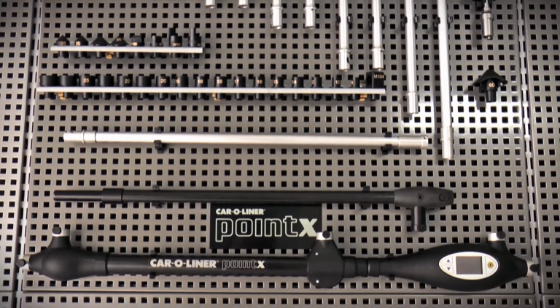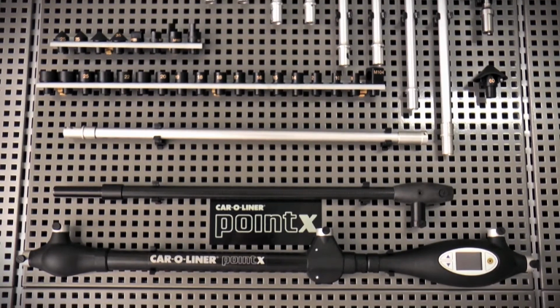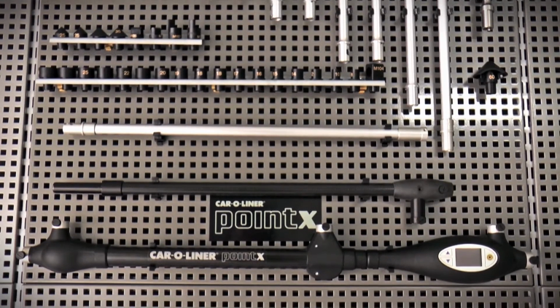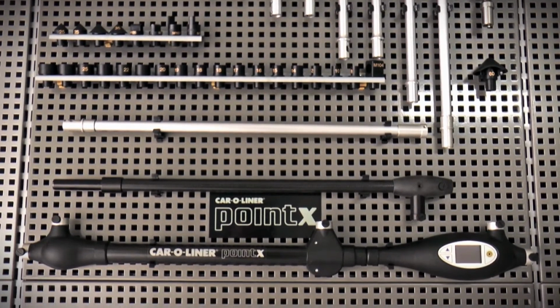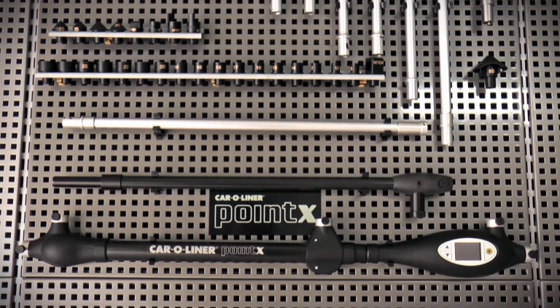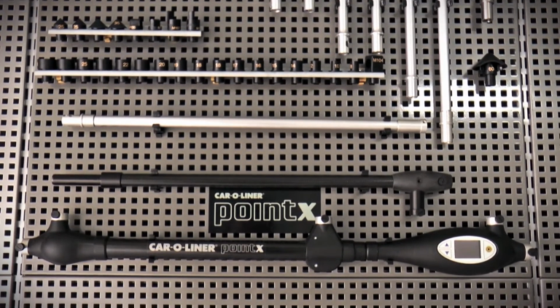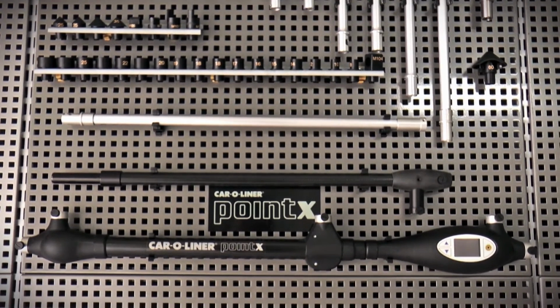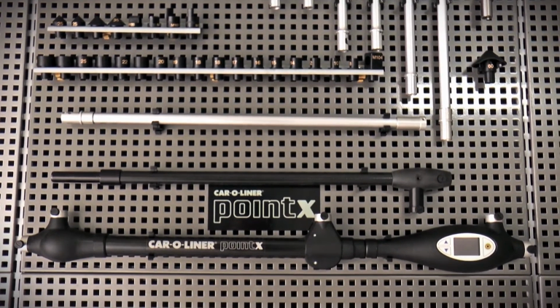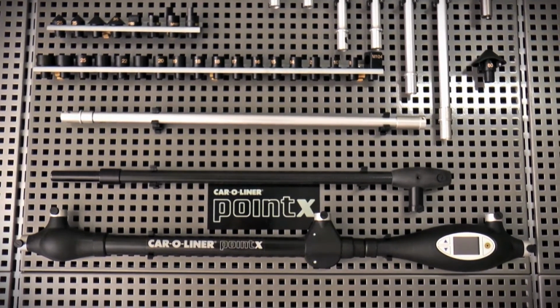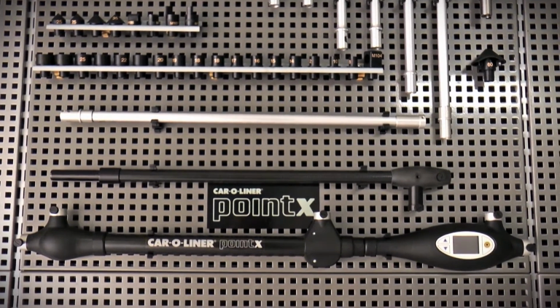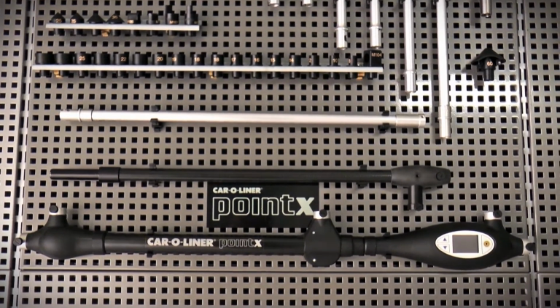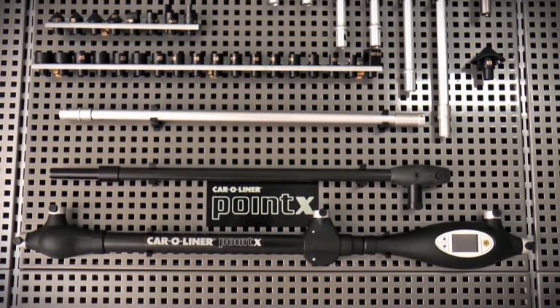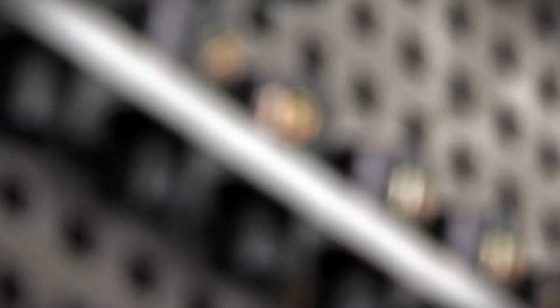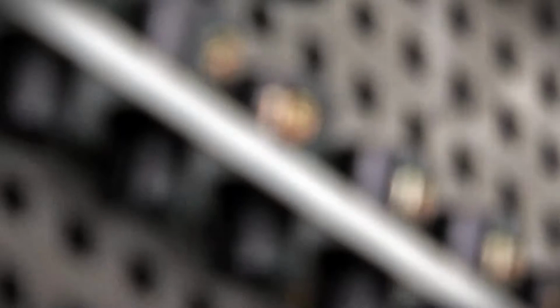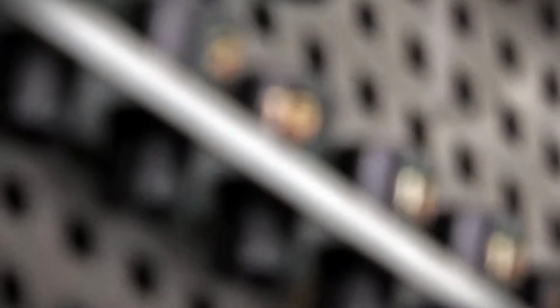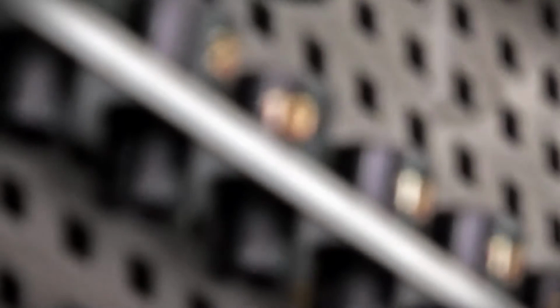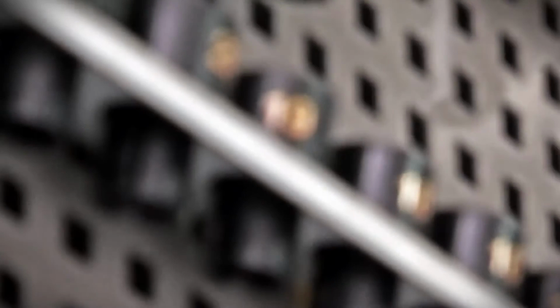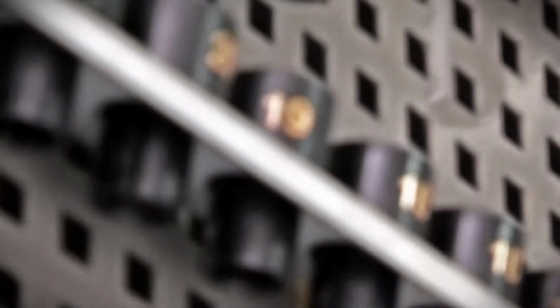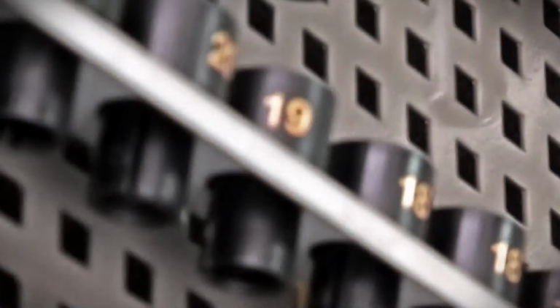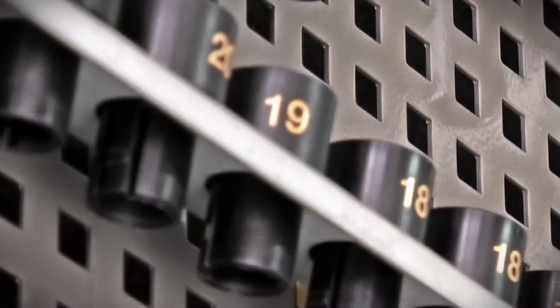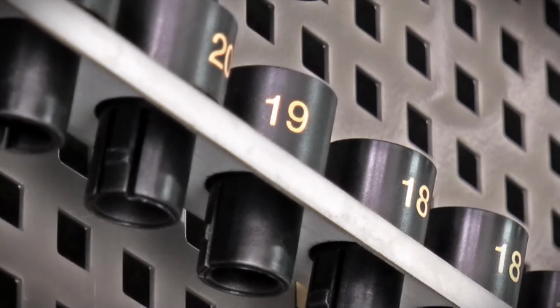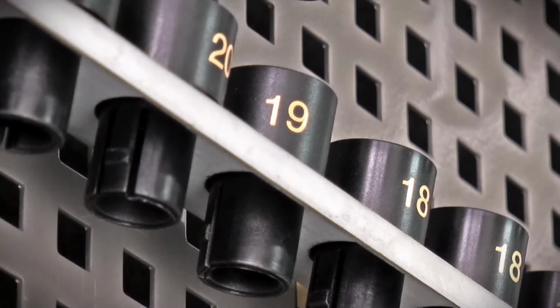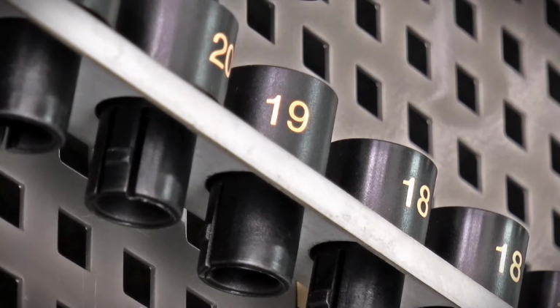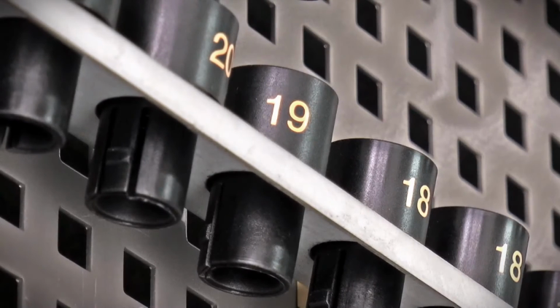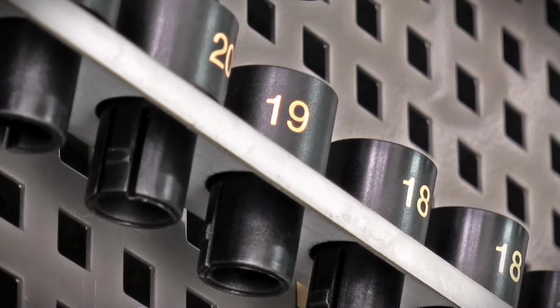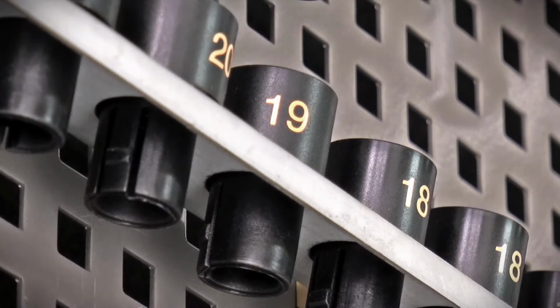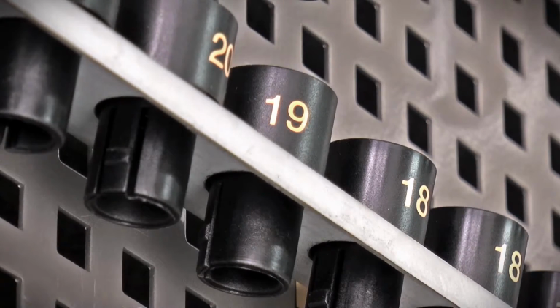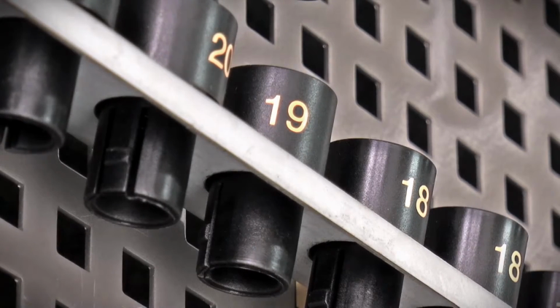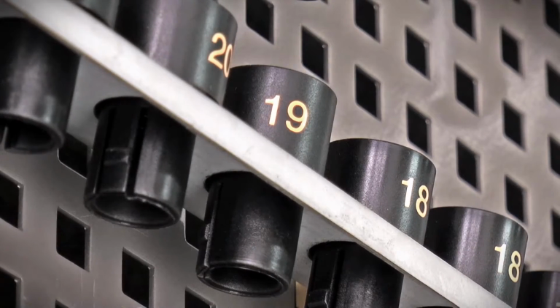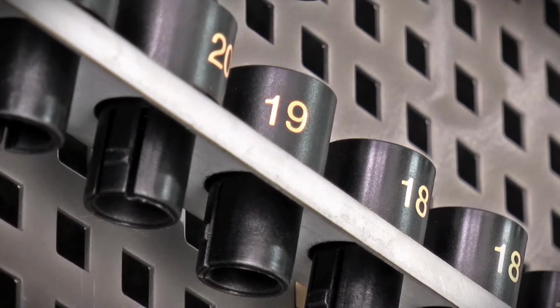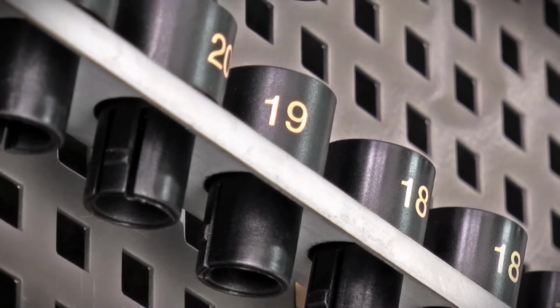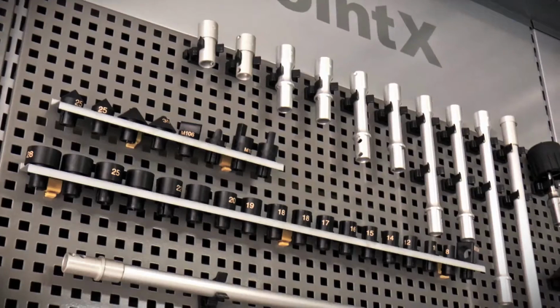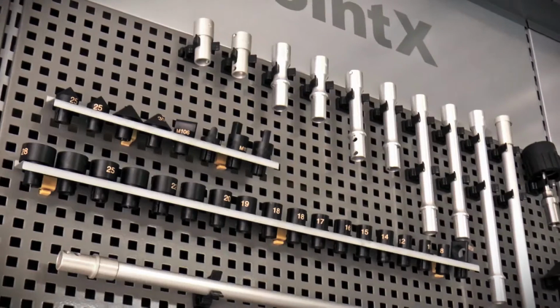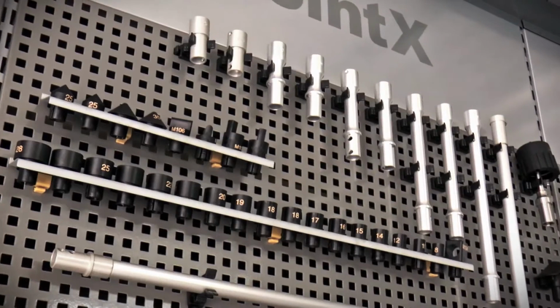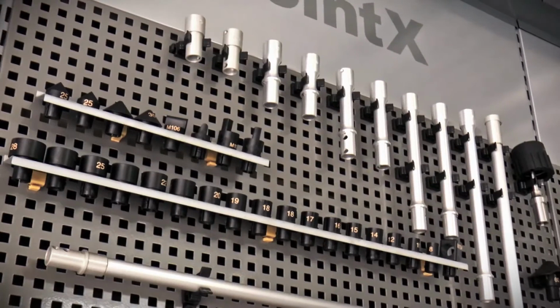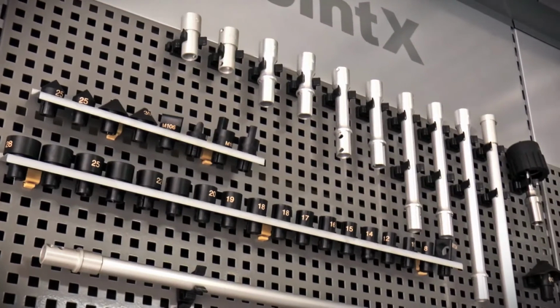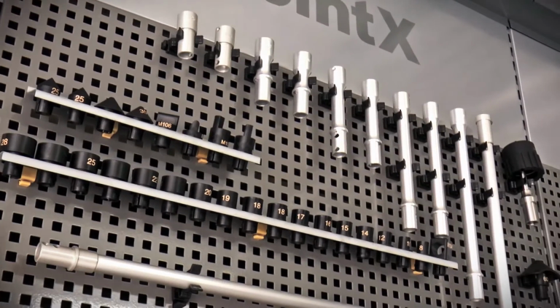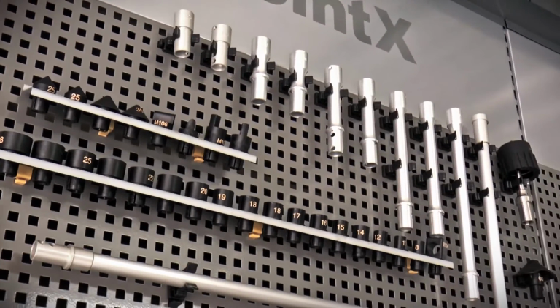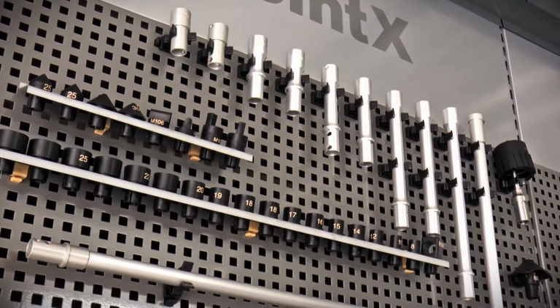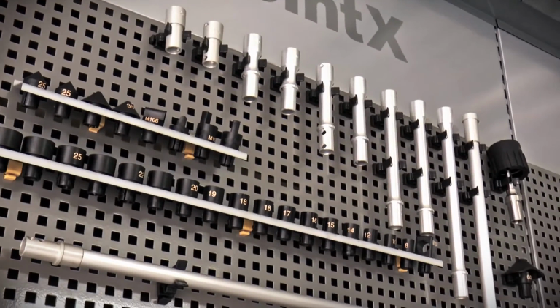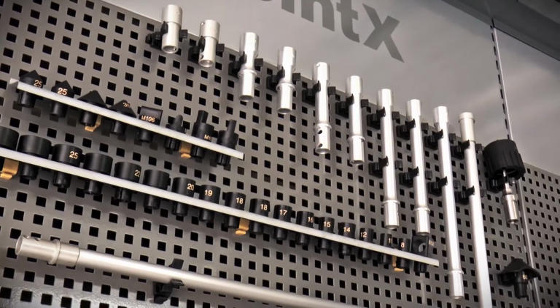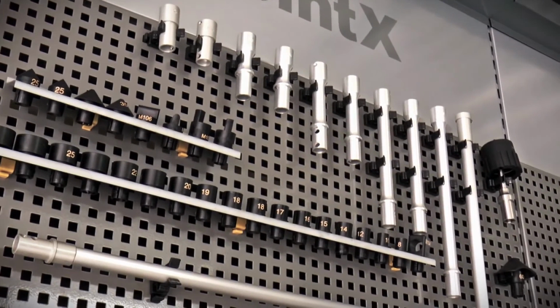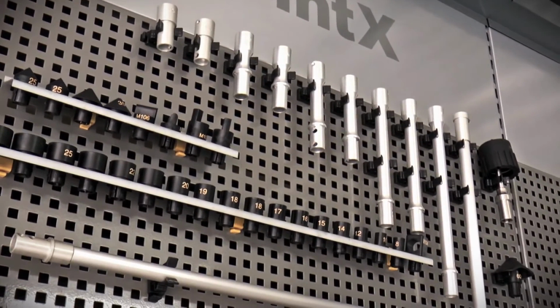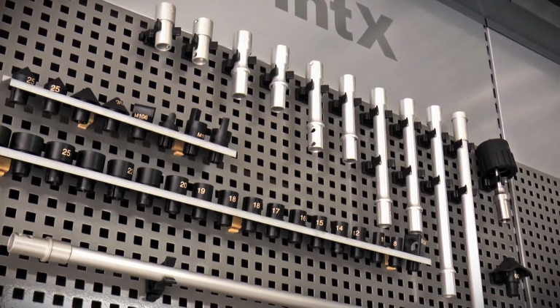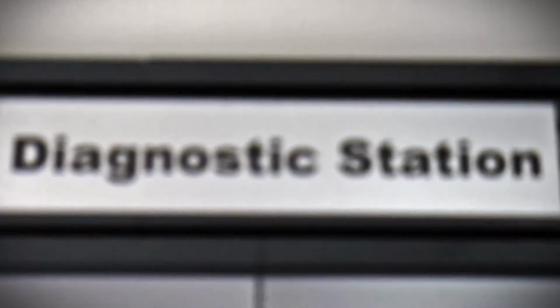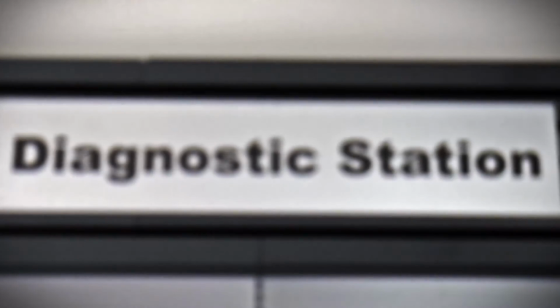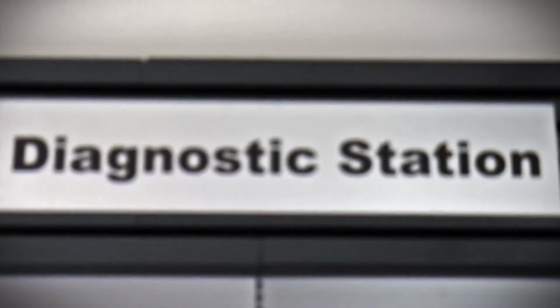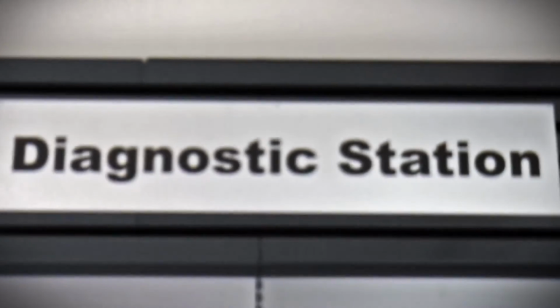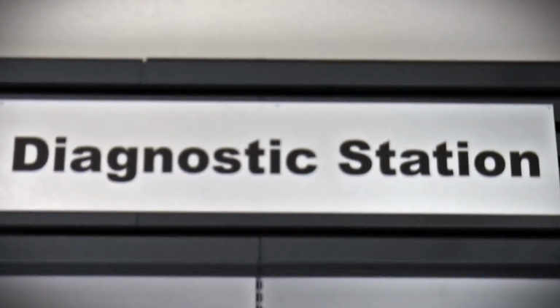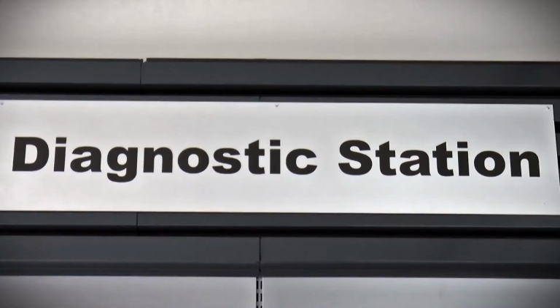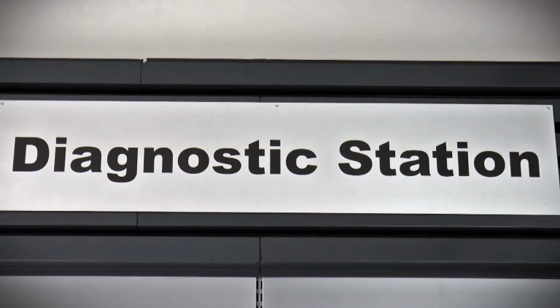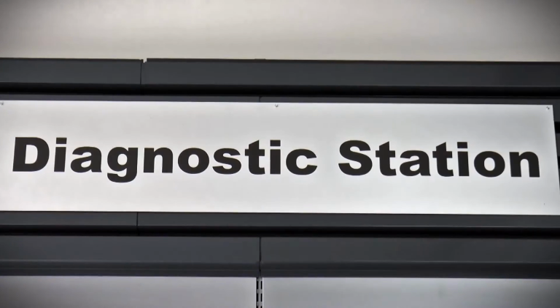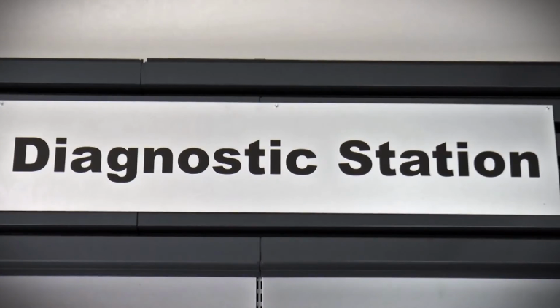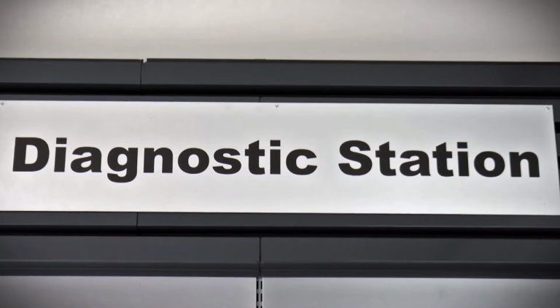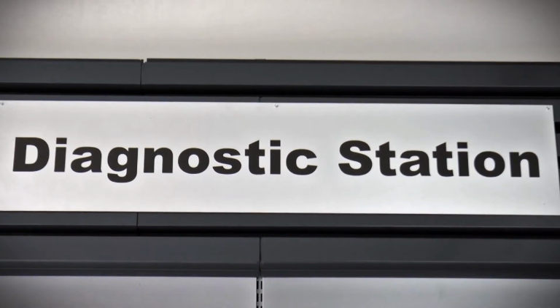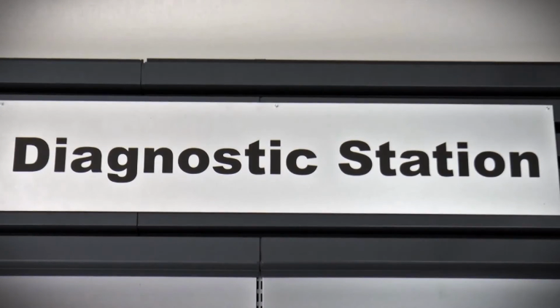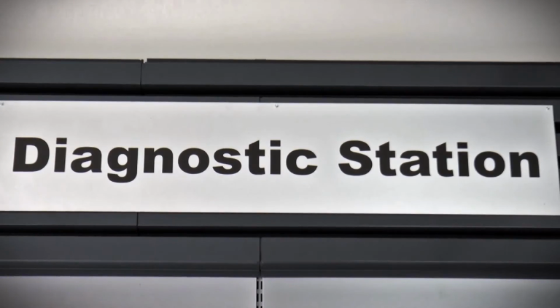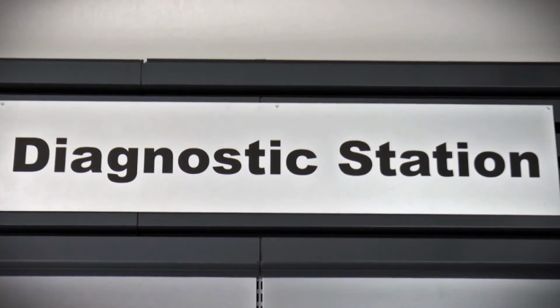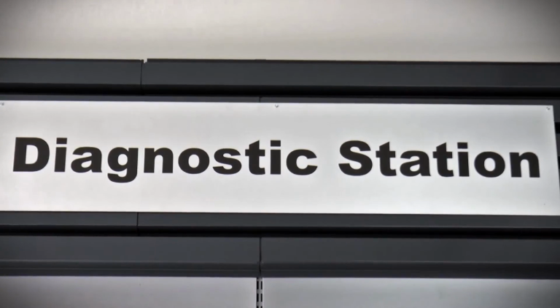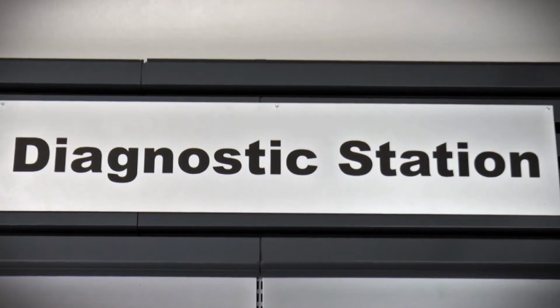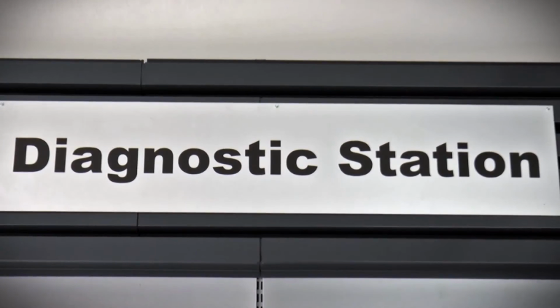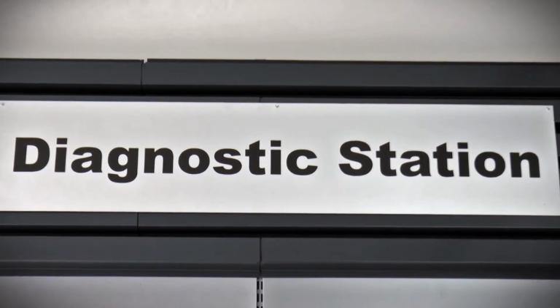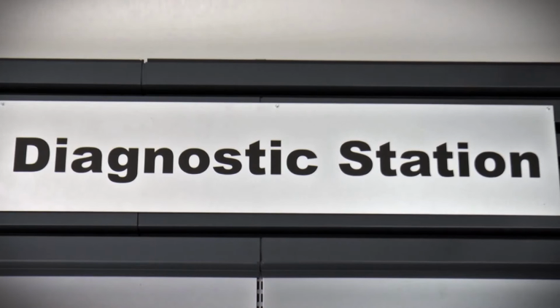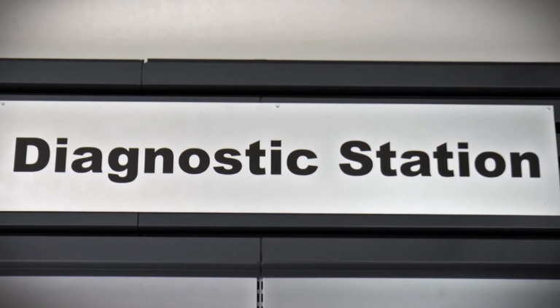Welcome to the PointX step-by-step instruction film. In this video, we will explain how to operate the PointX measuring arm.